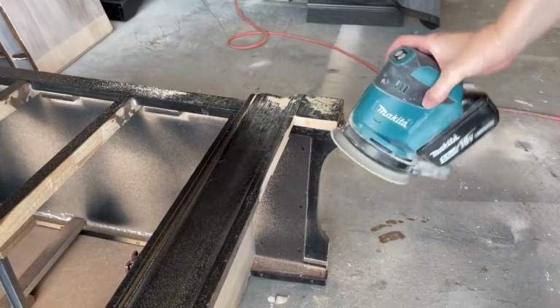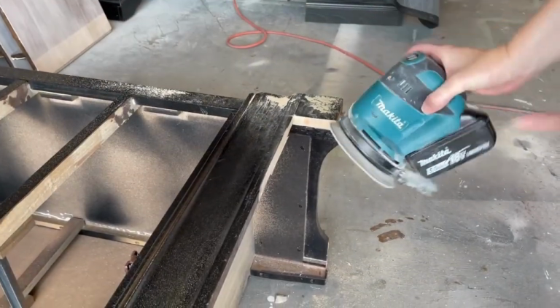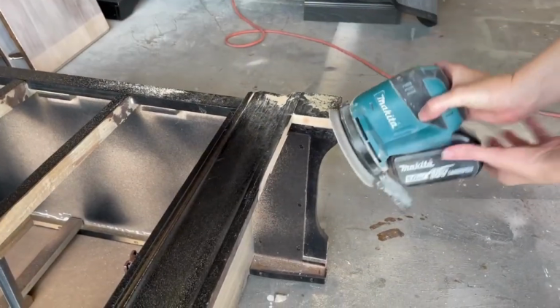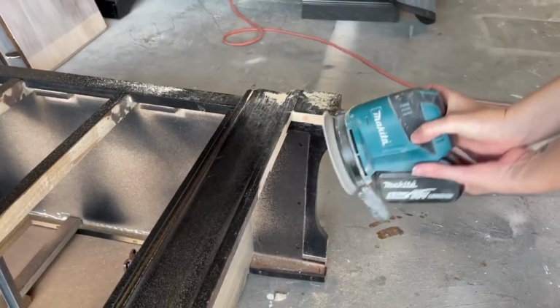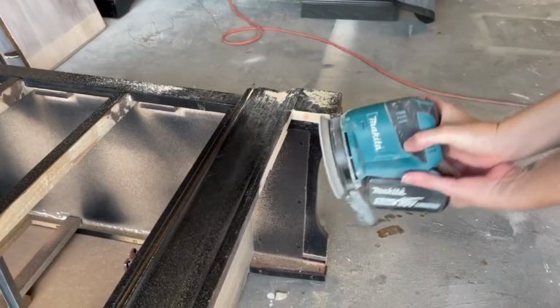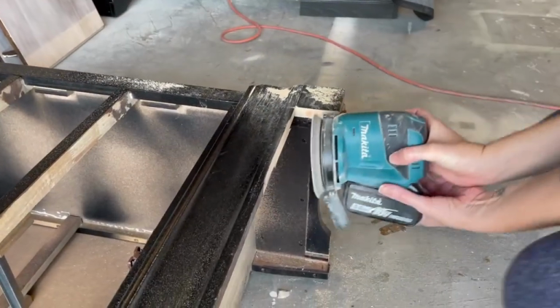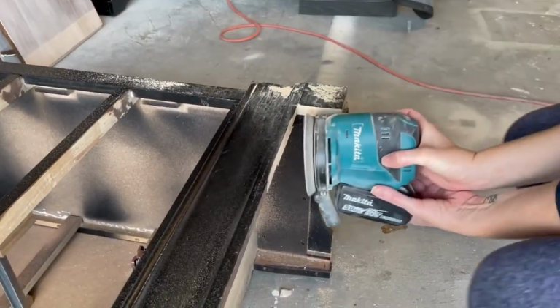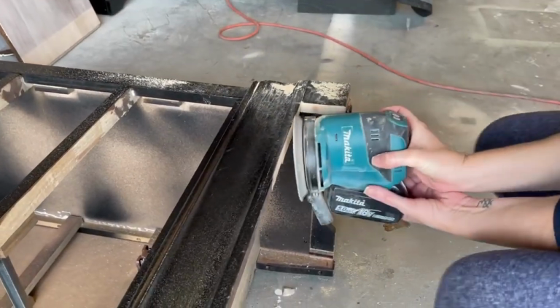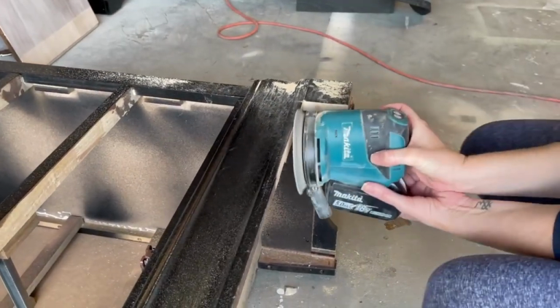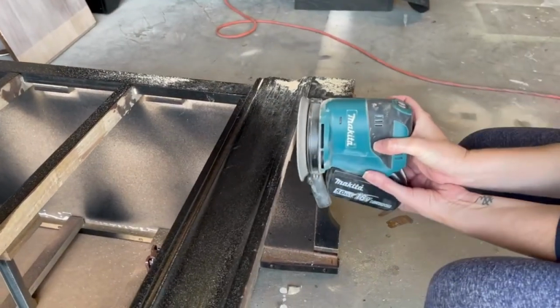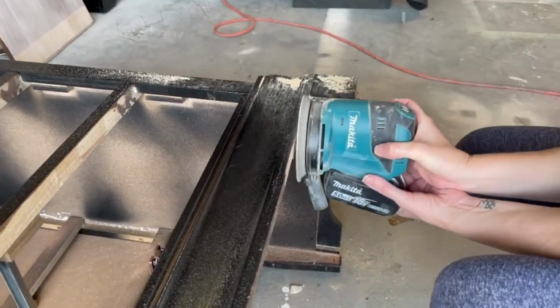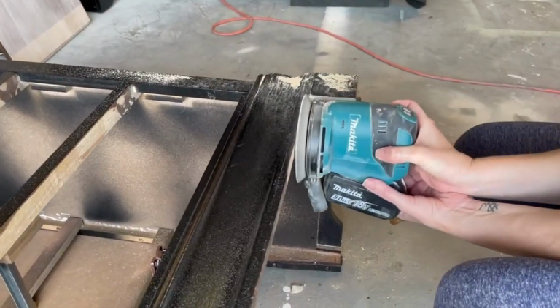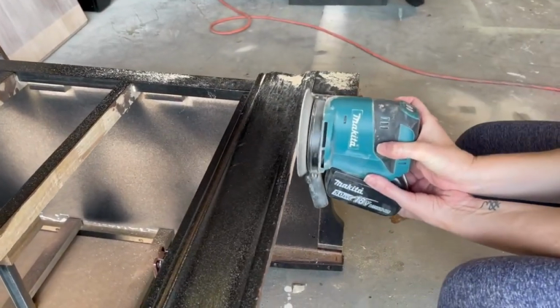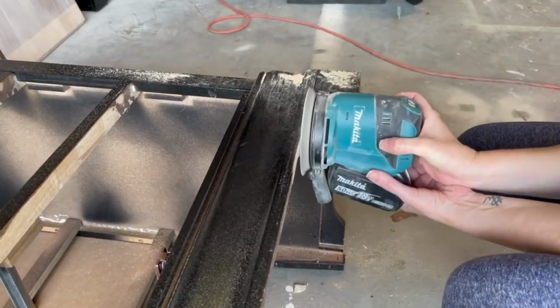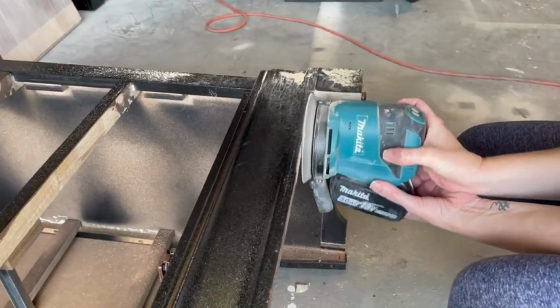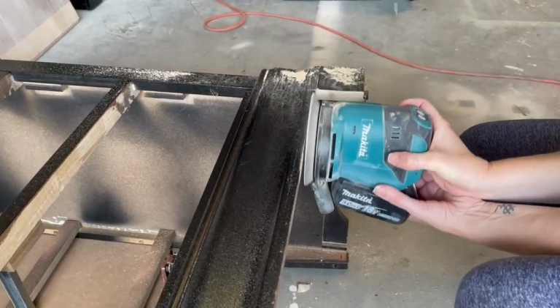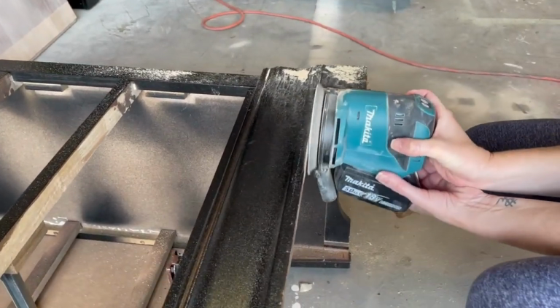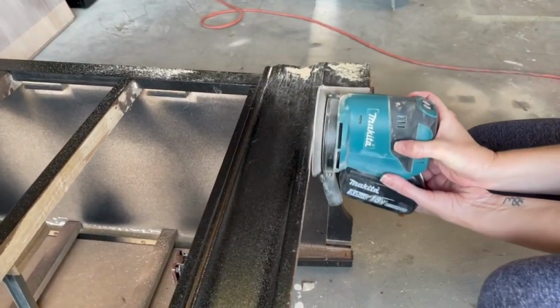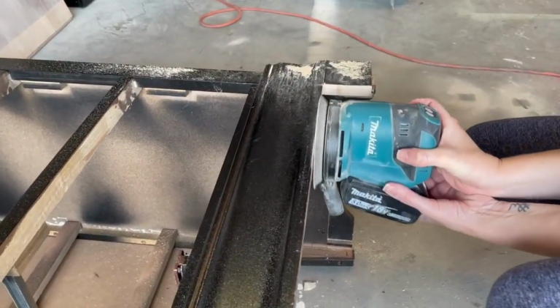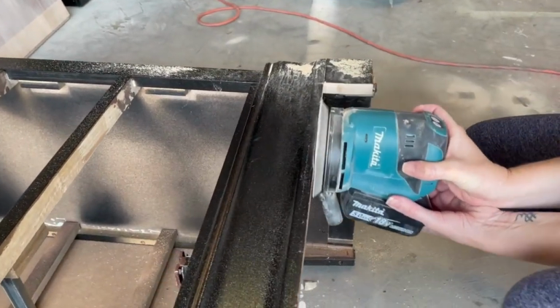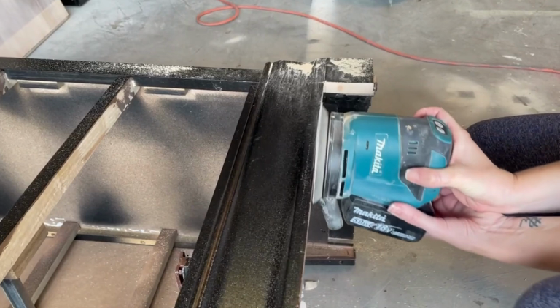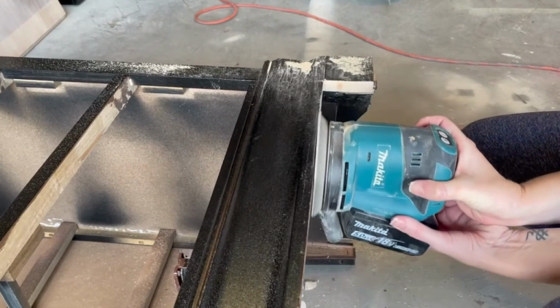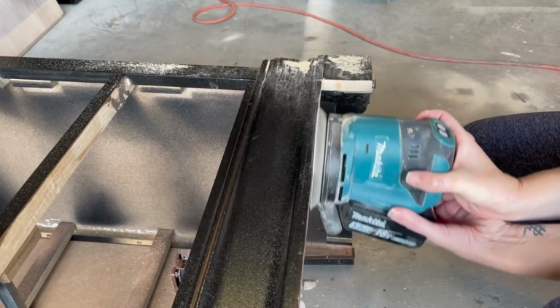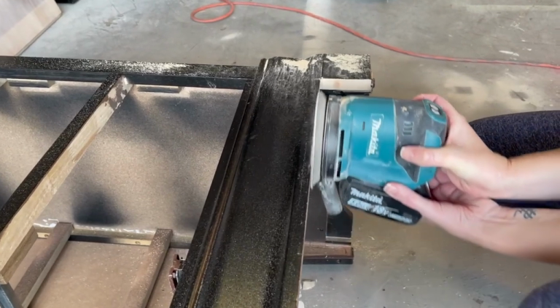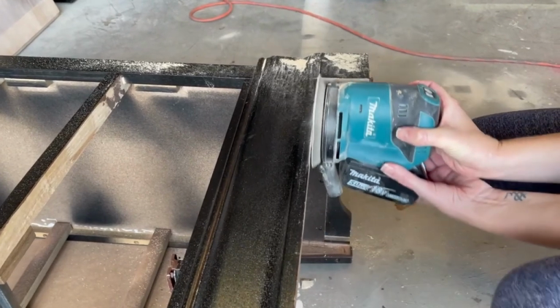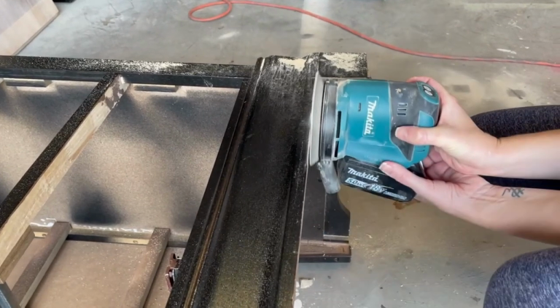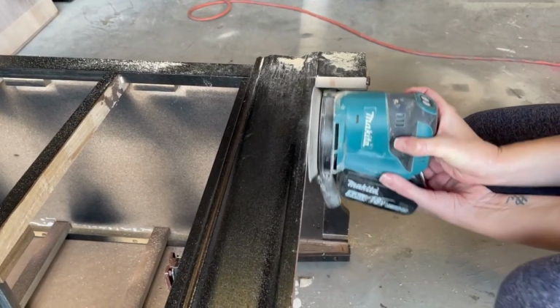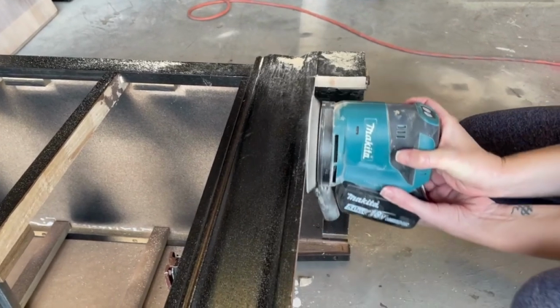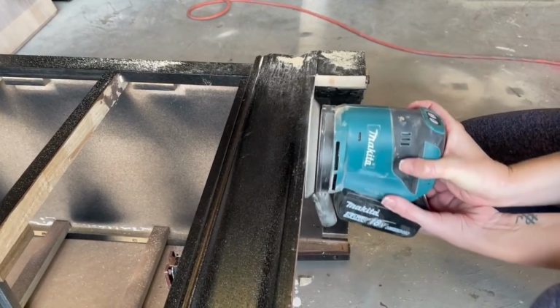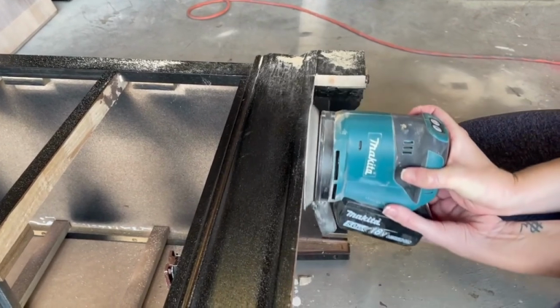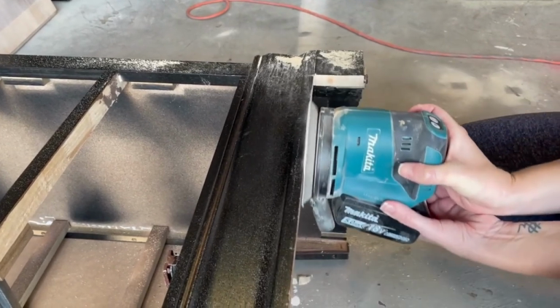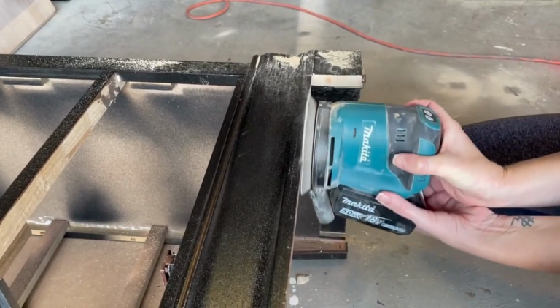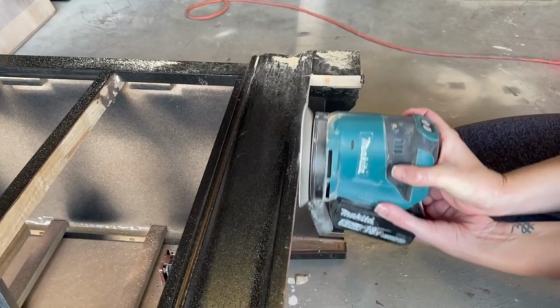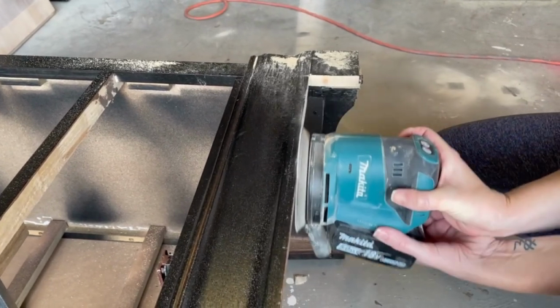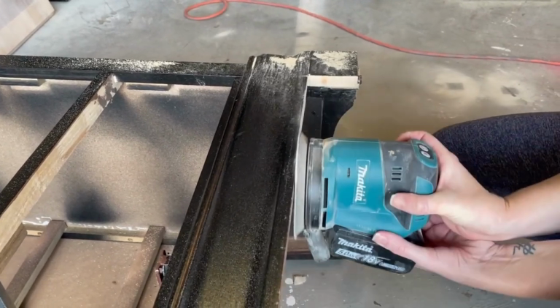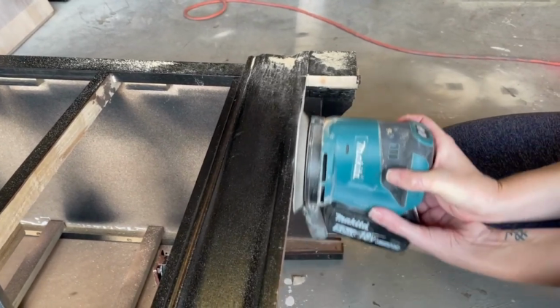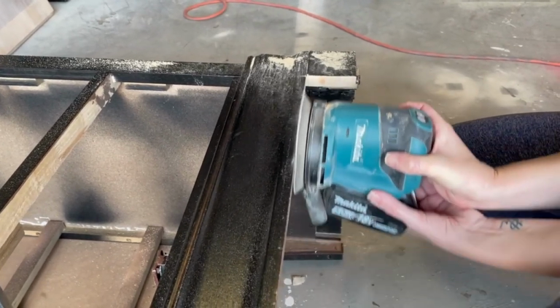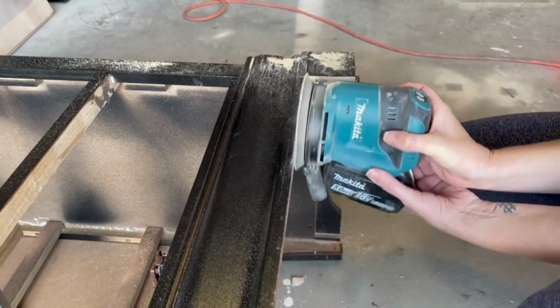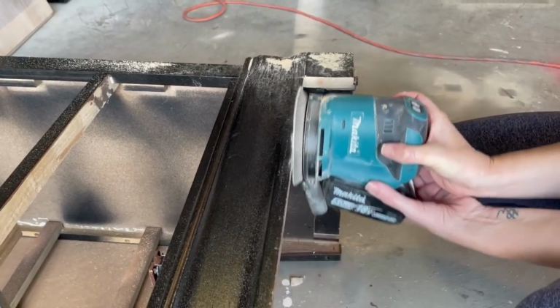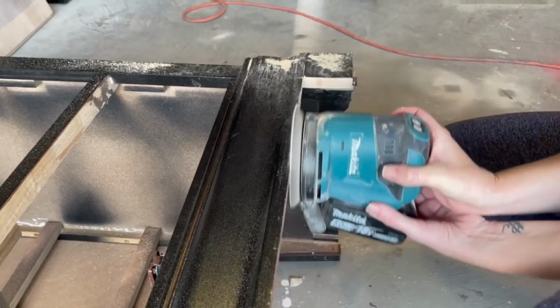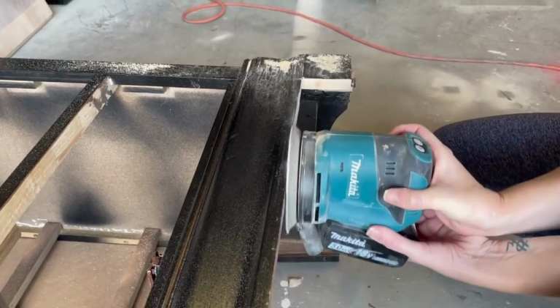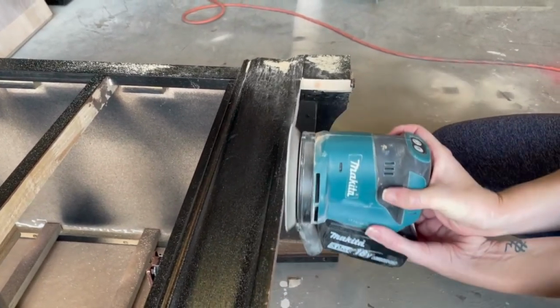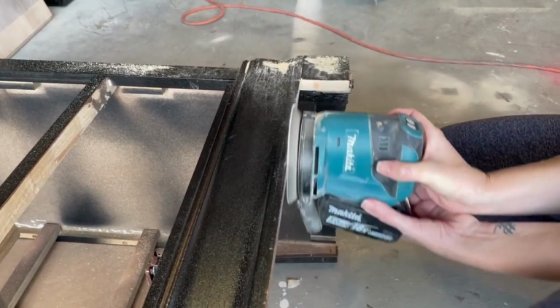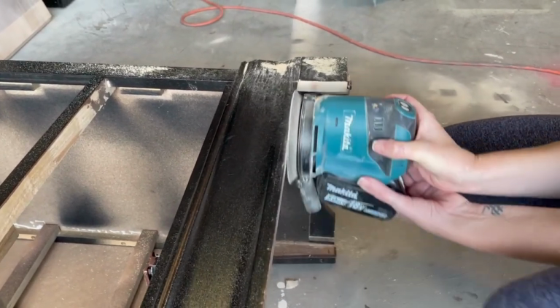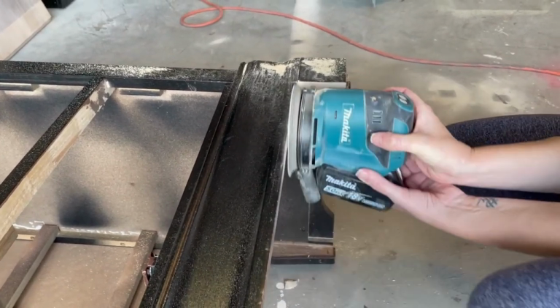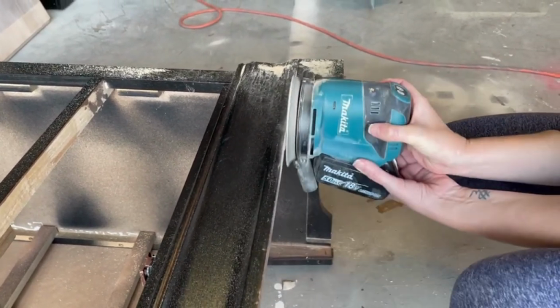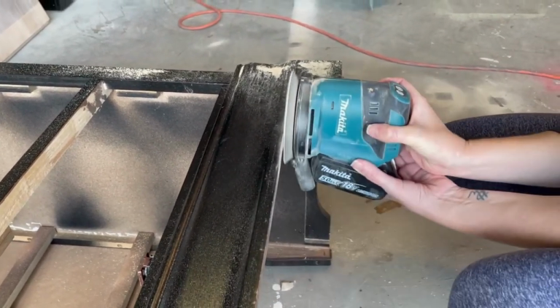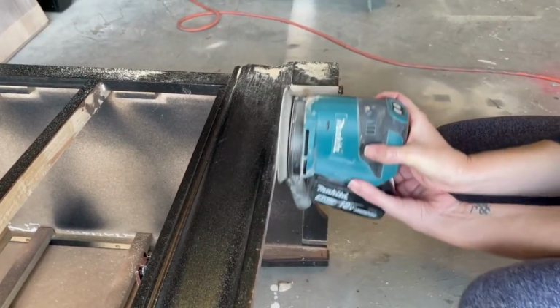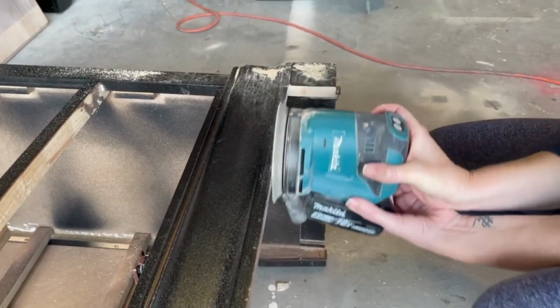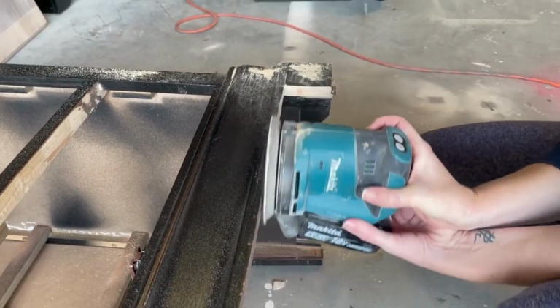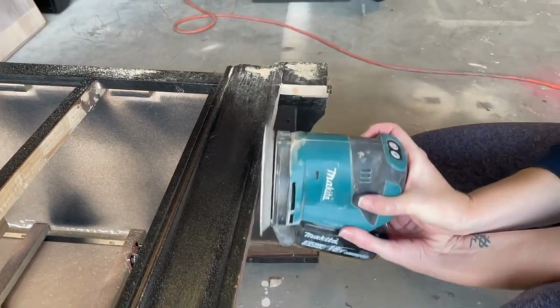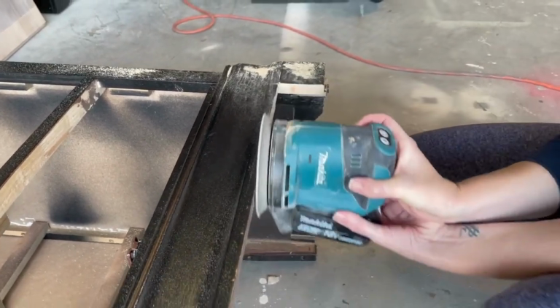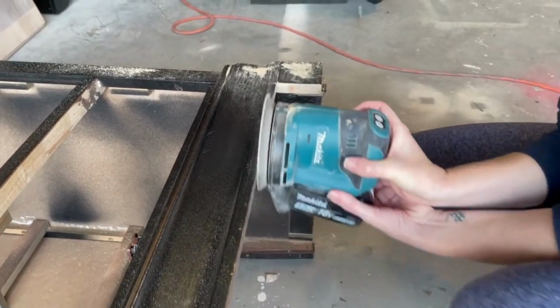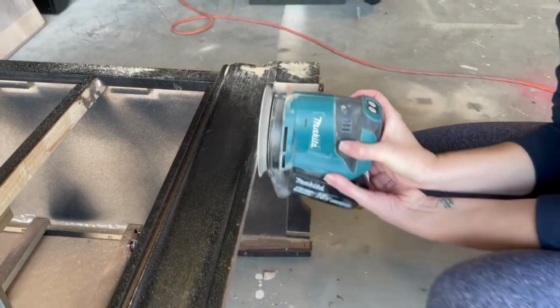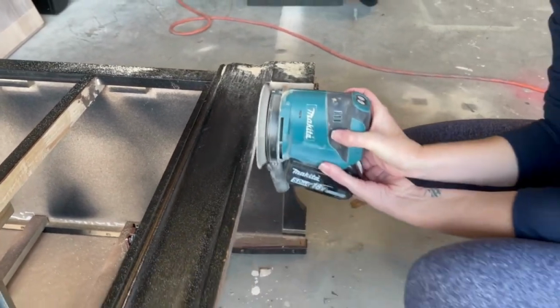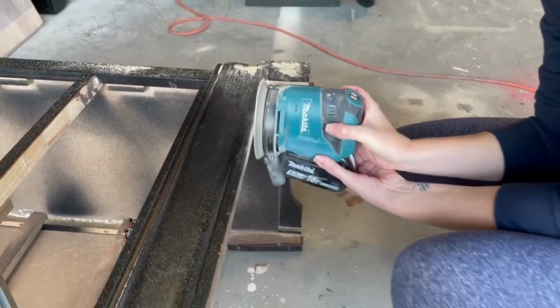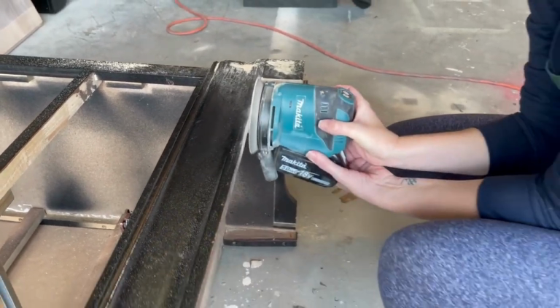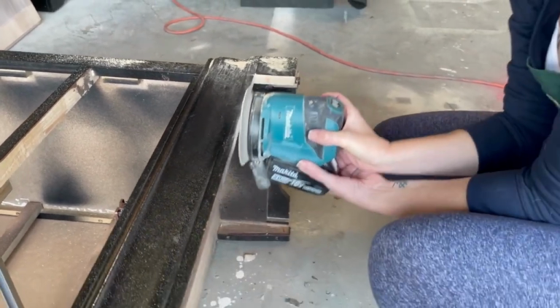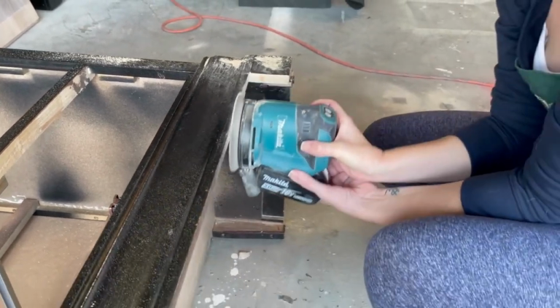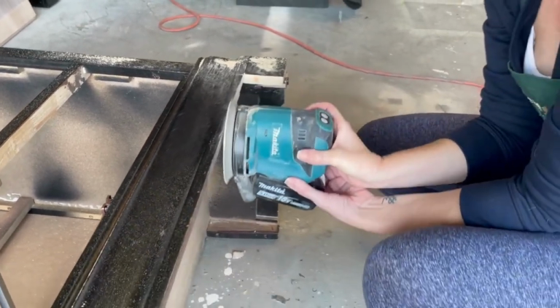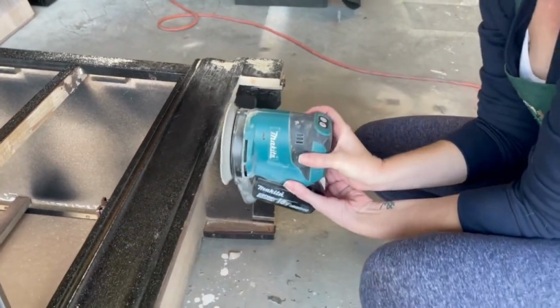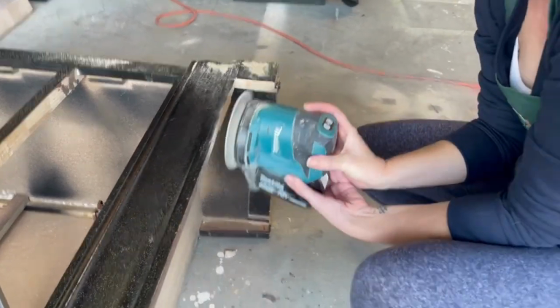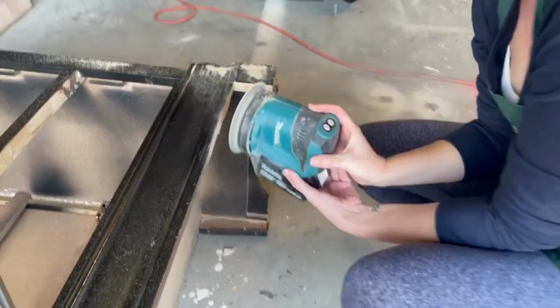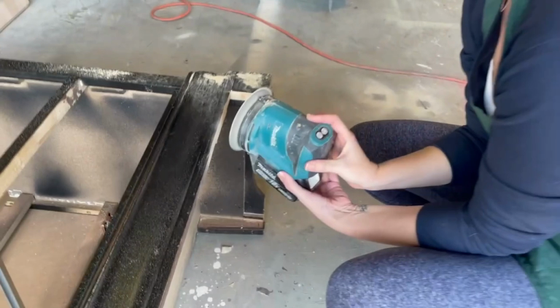Now that I've got the base shape that I'd like, I'm going to go ahead and take my Makita Orbital Sander to it to make sure that everything is nice and smooth.